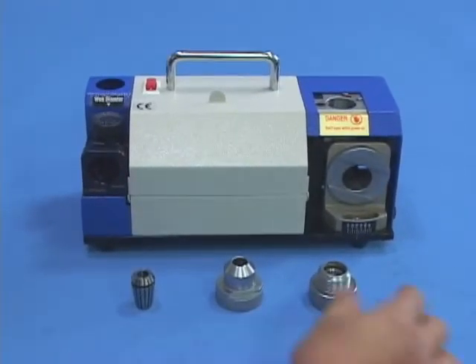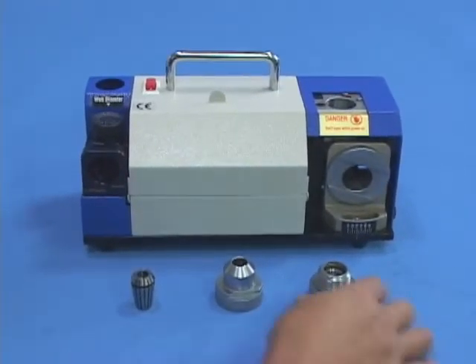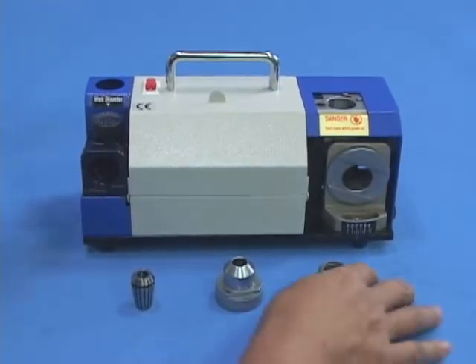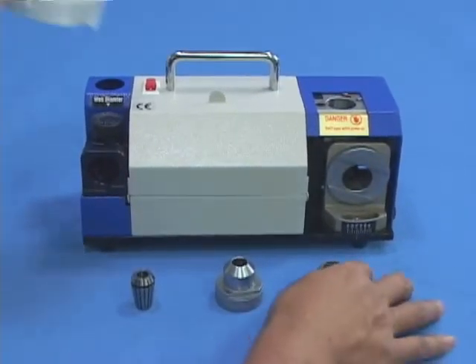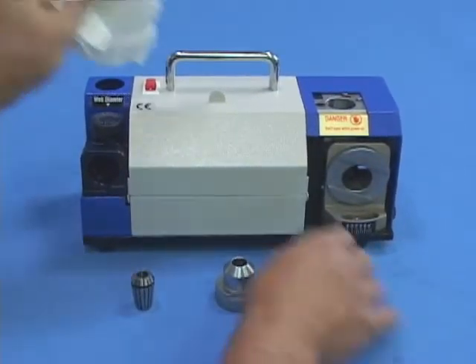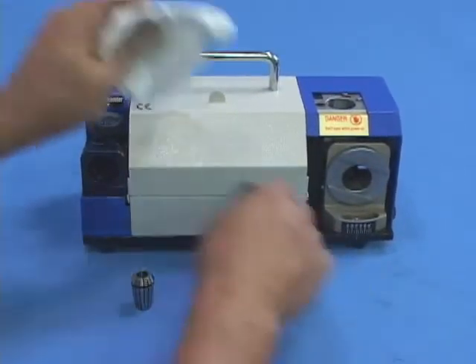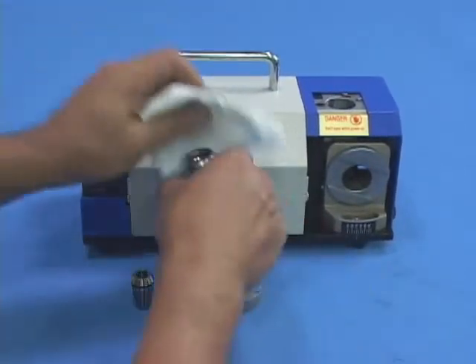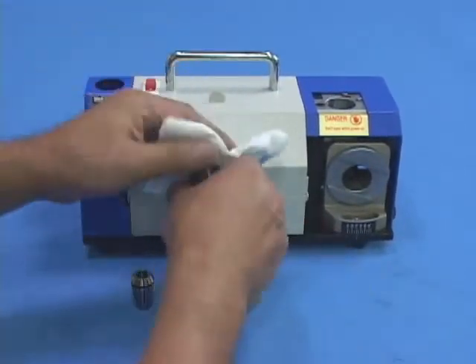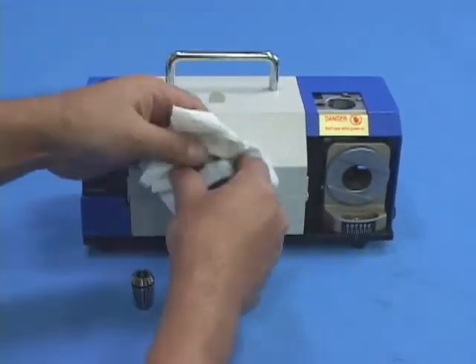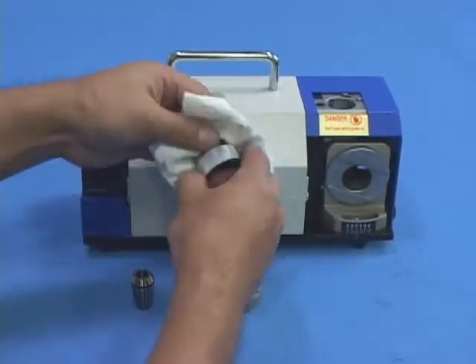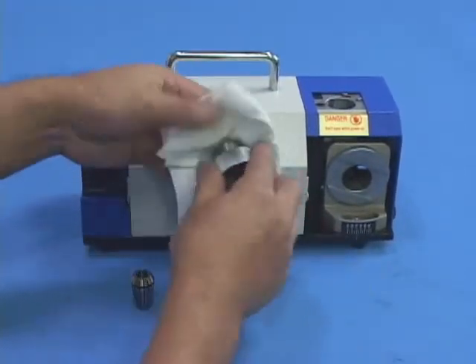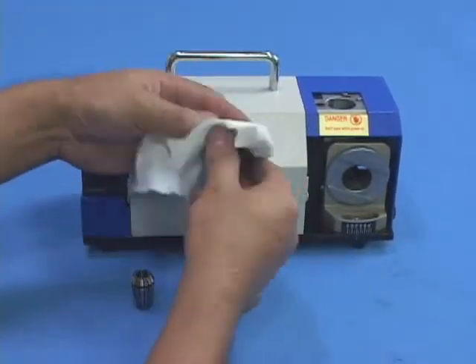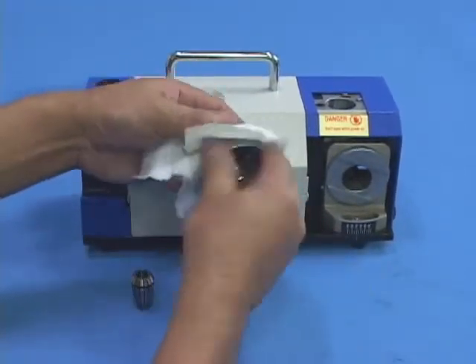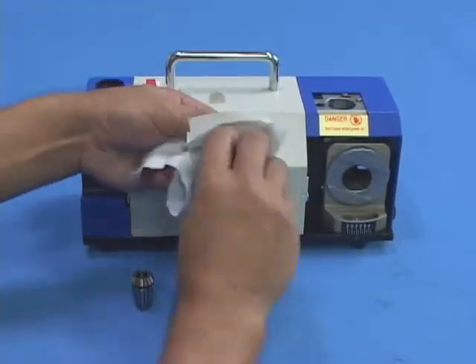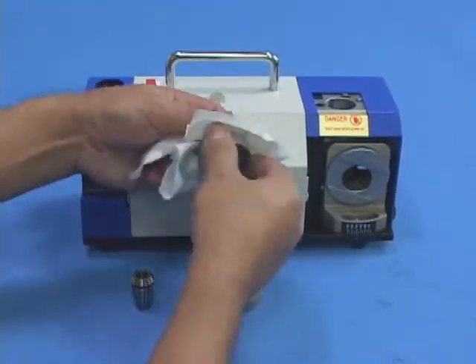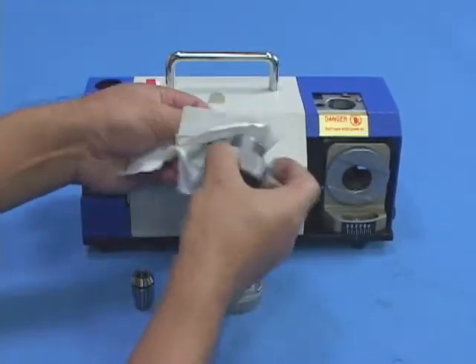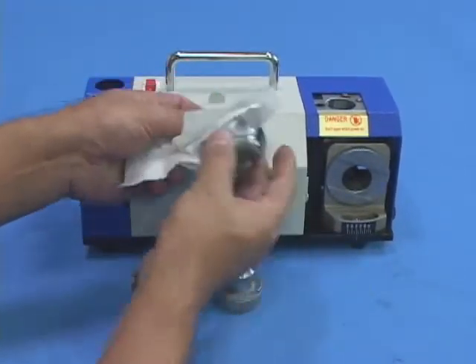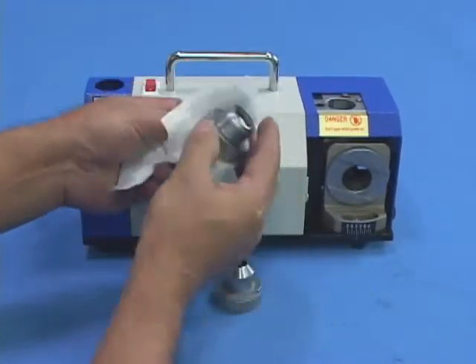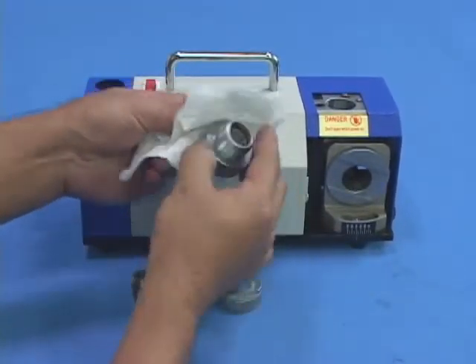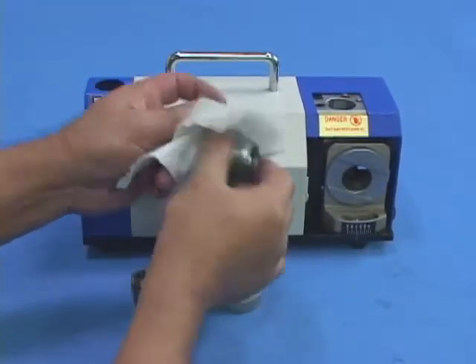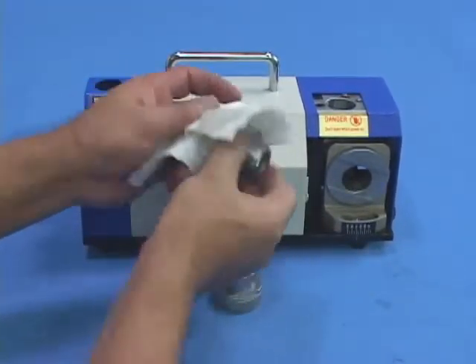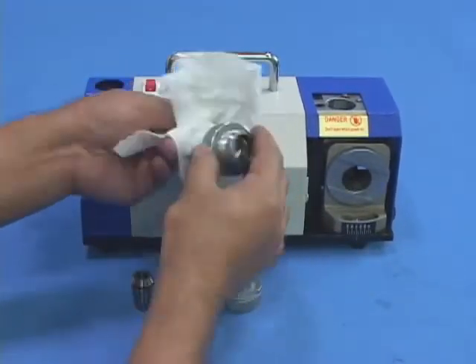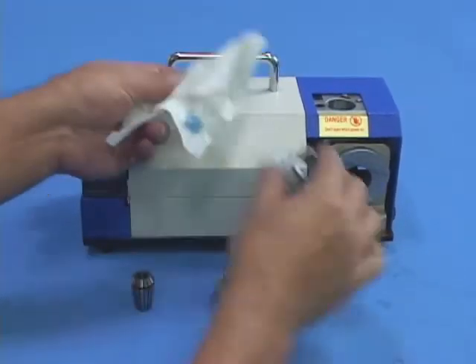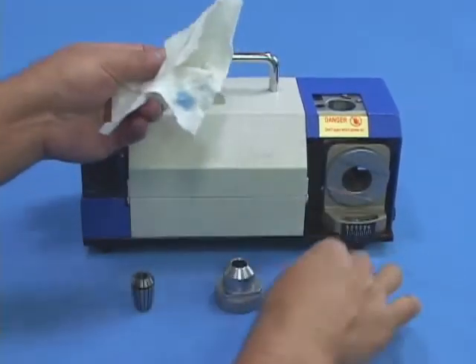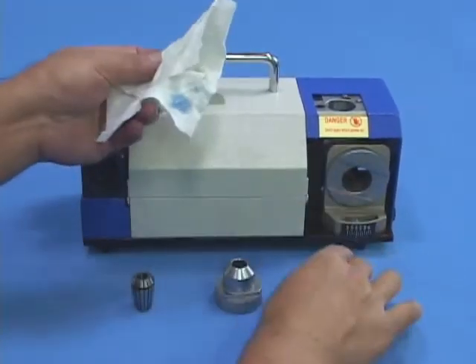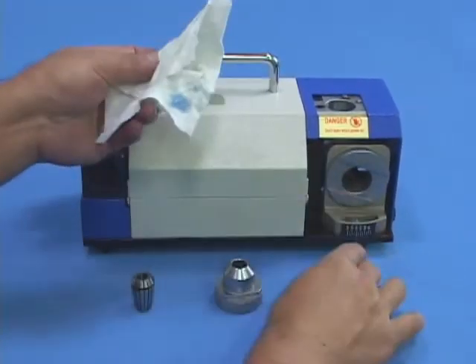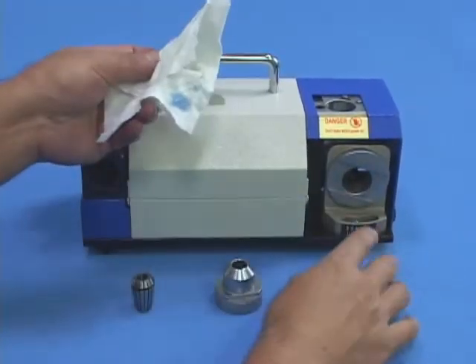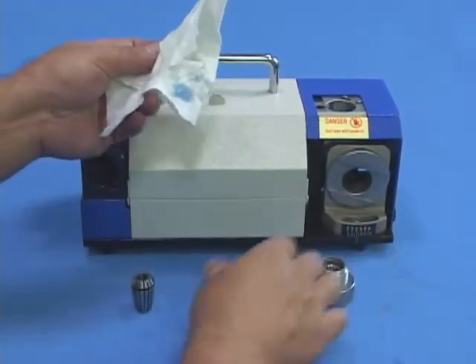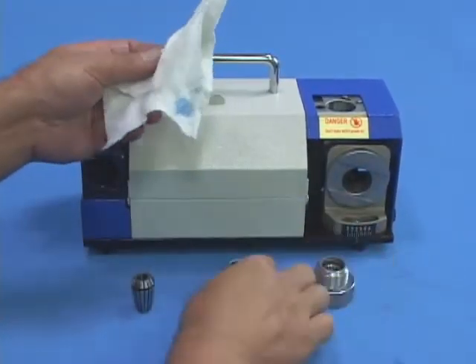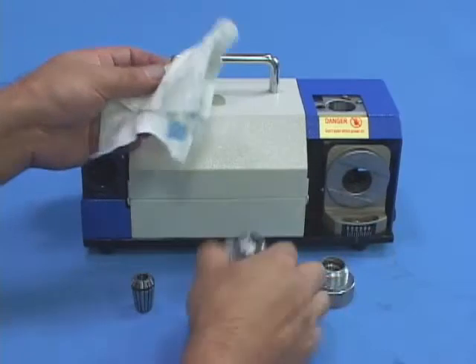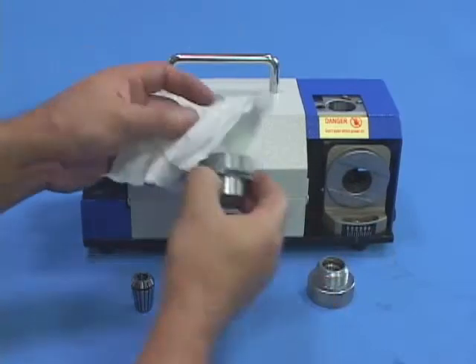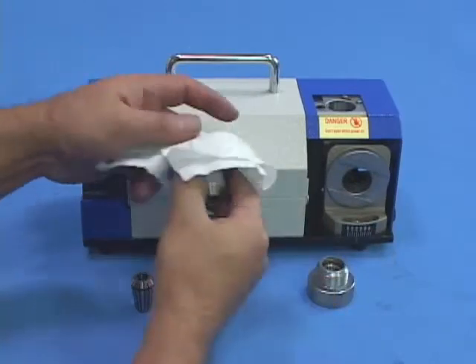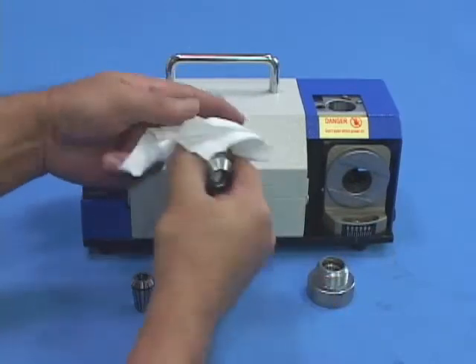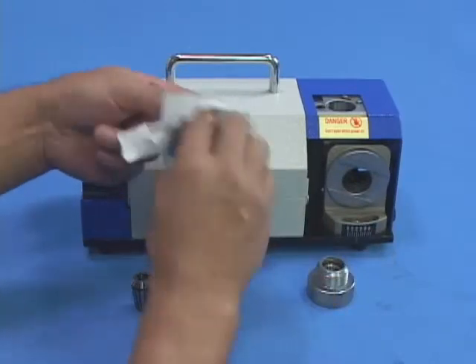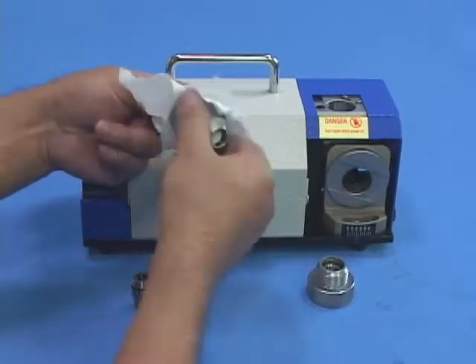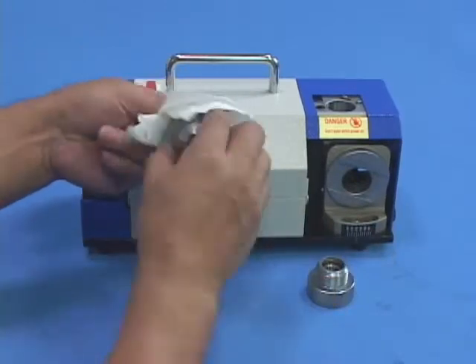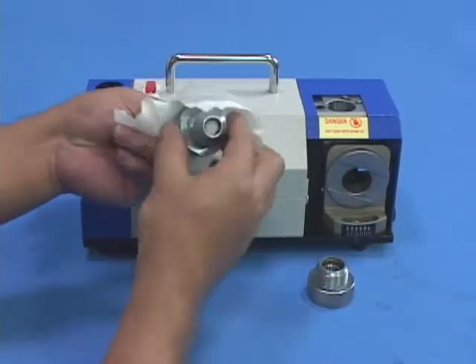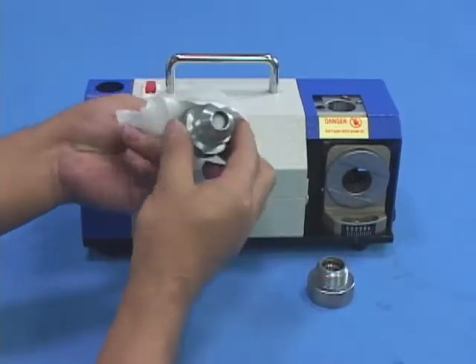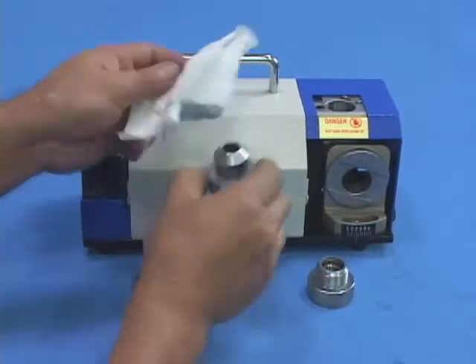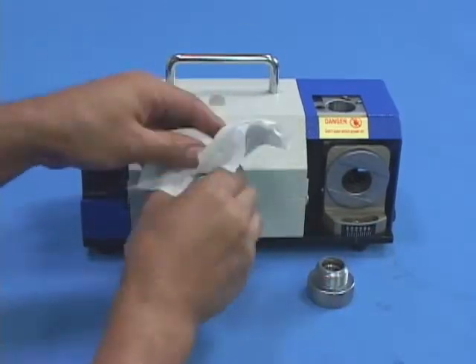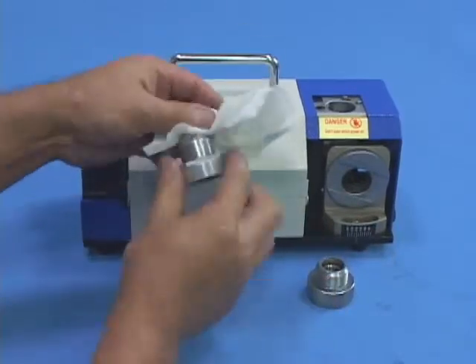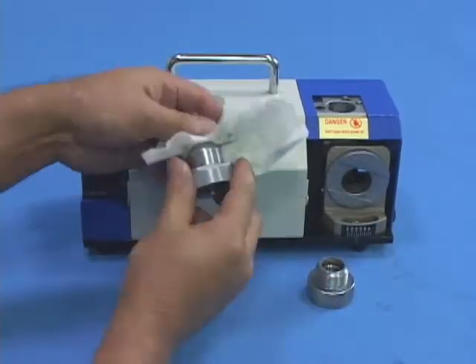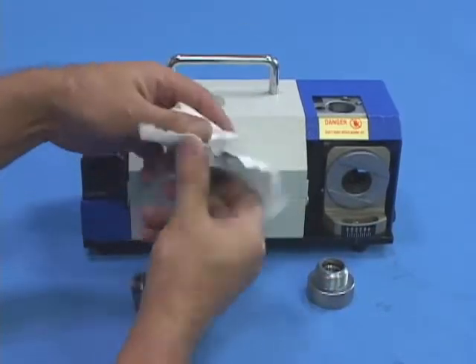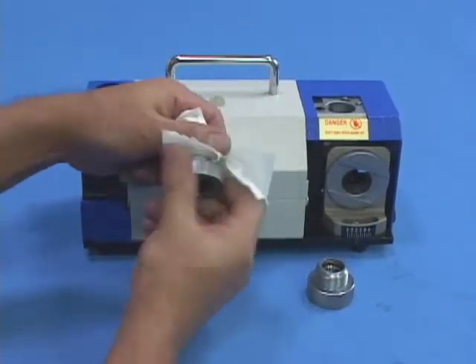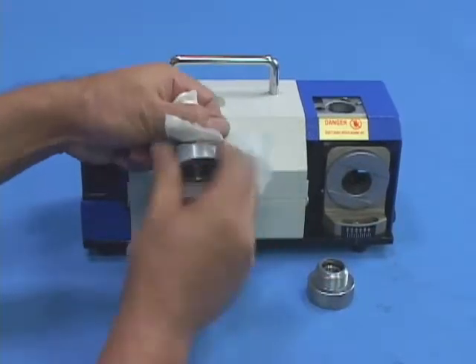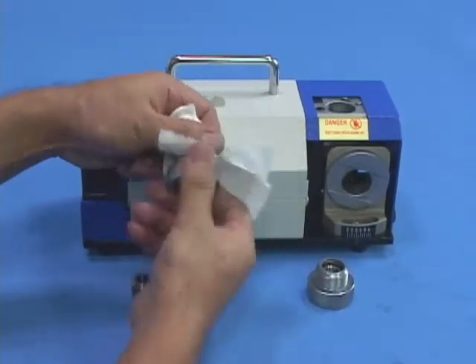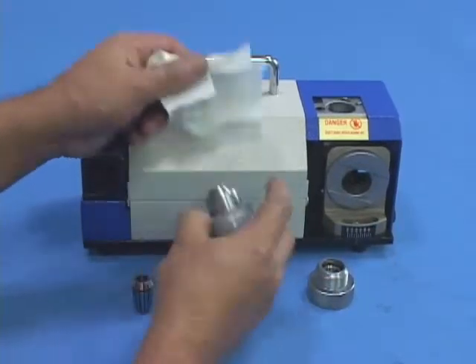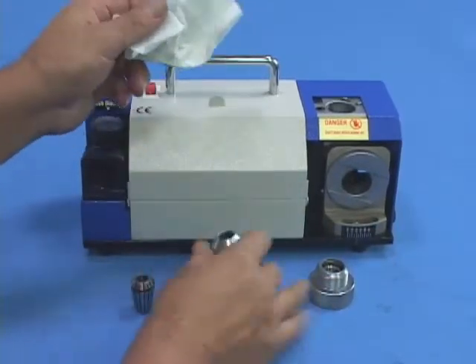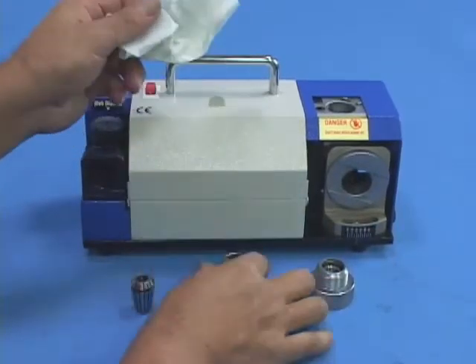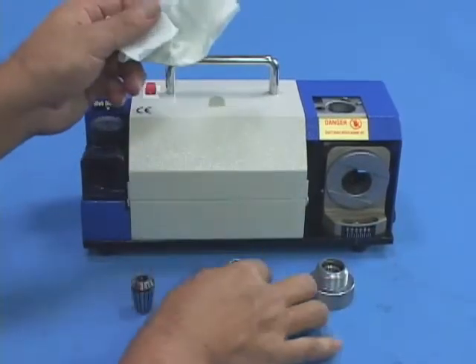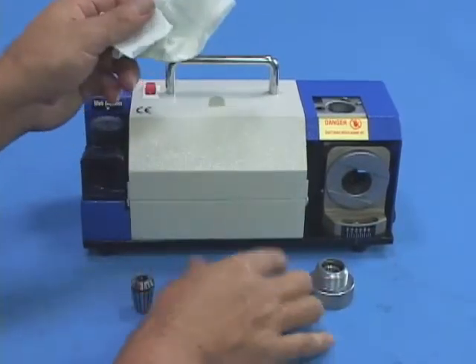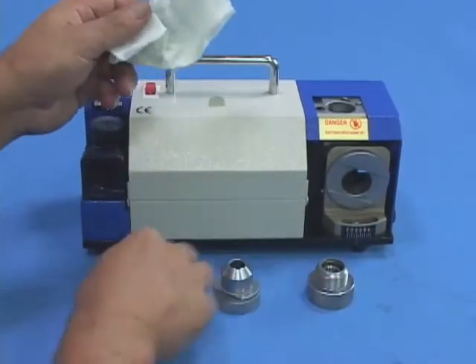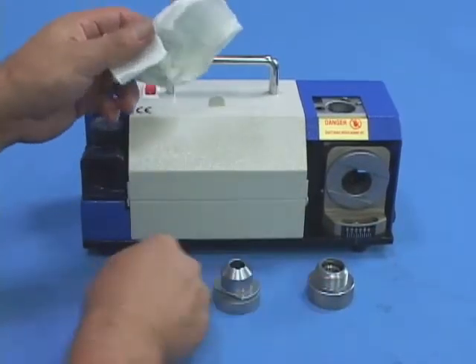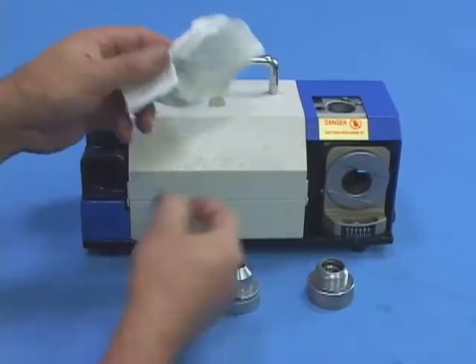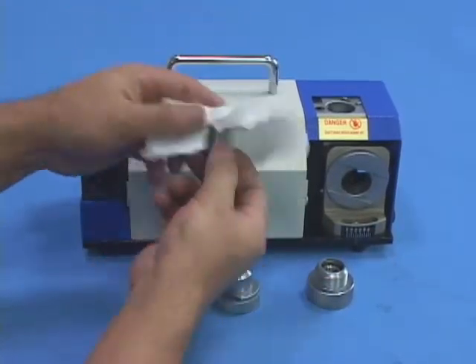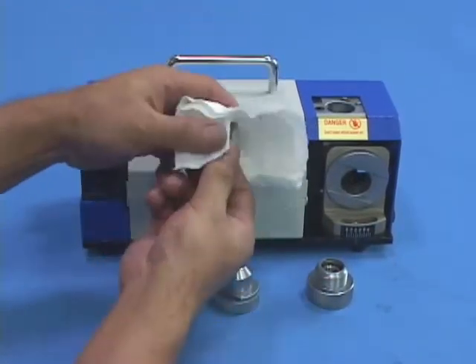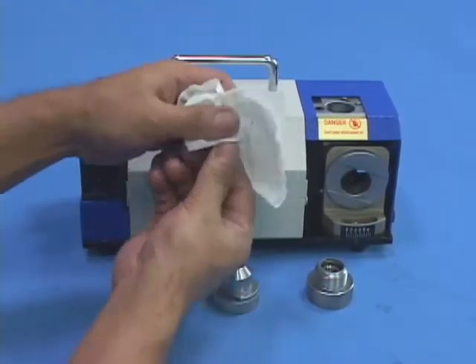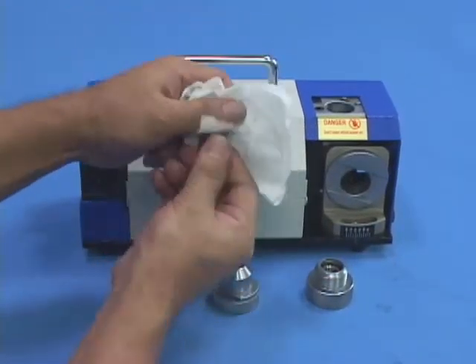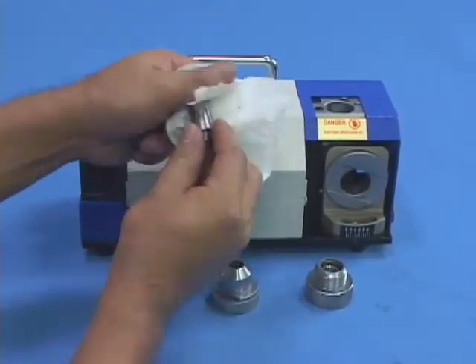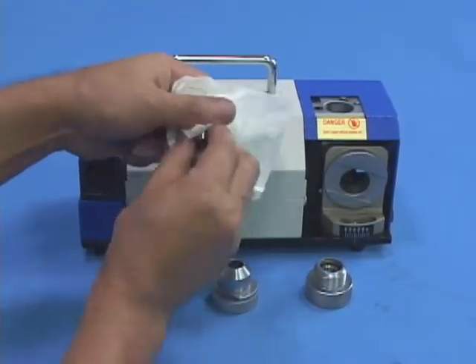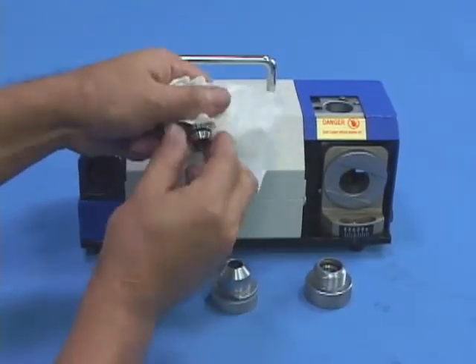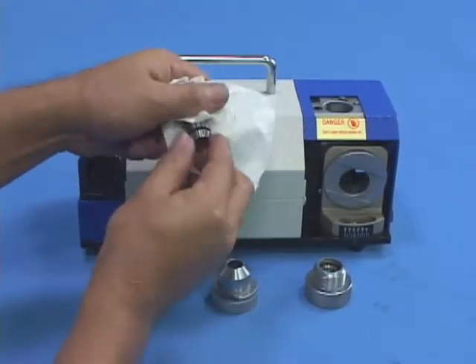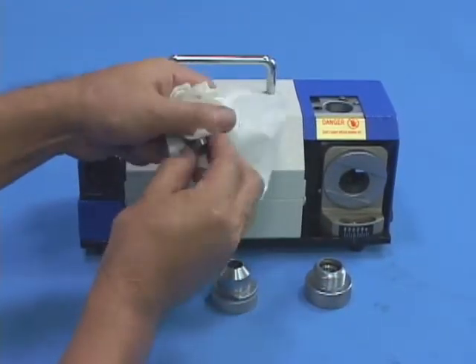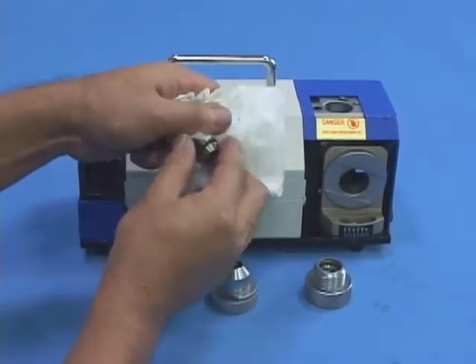In addition, use diluted rust-preventative oil to clean the two grinding holes.